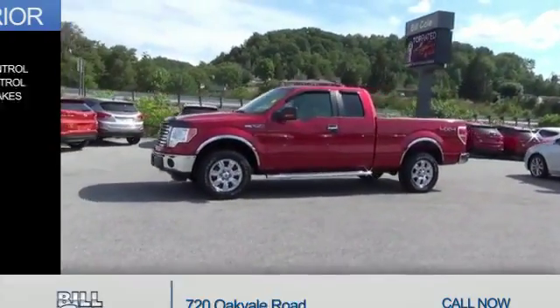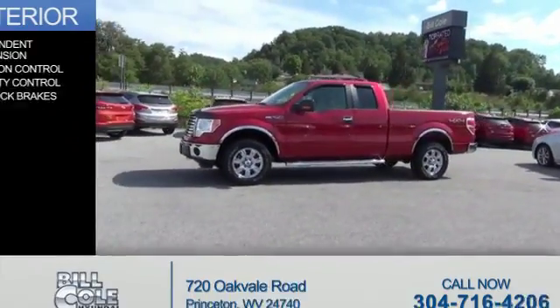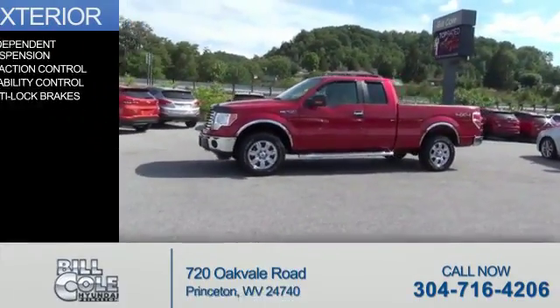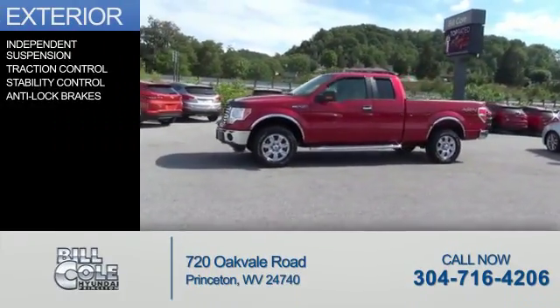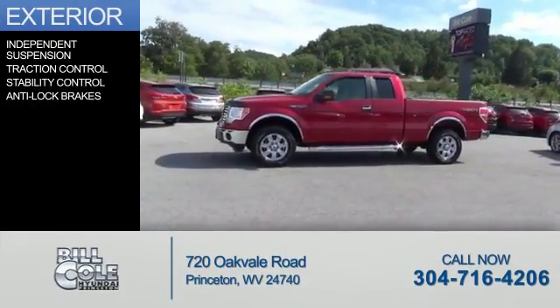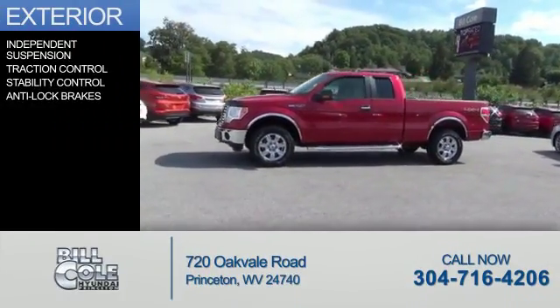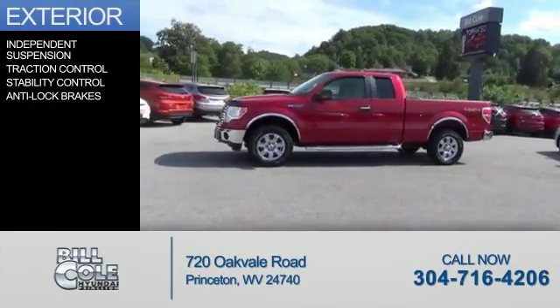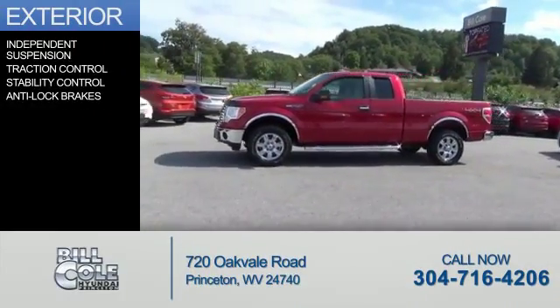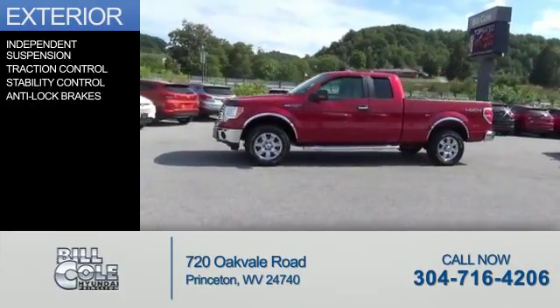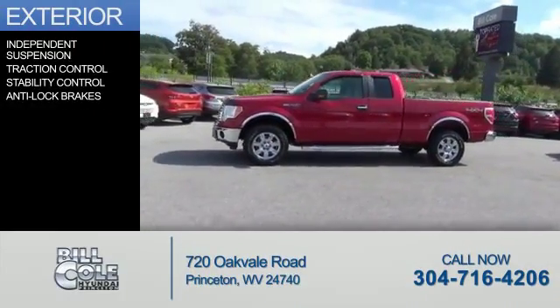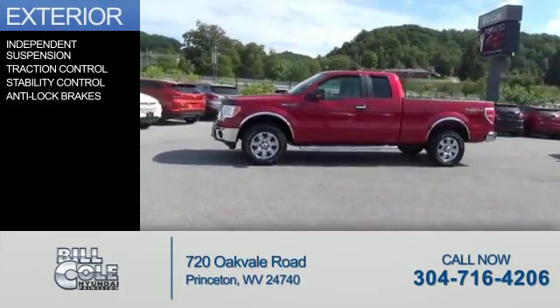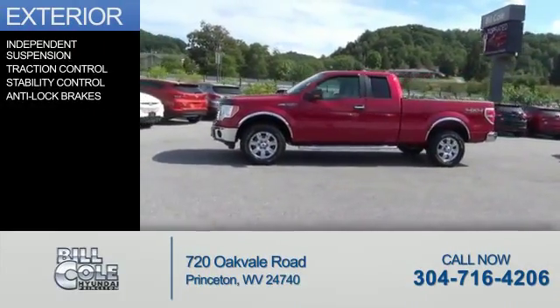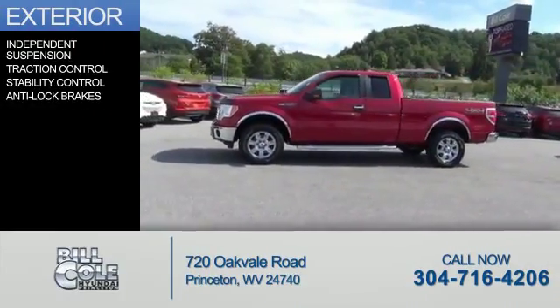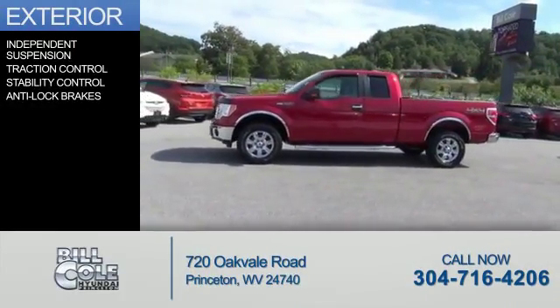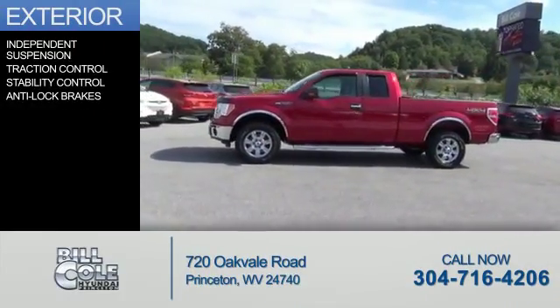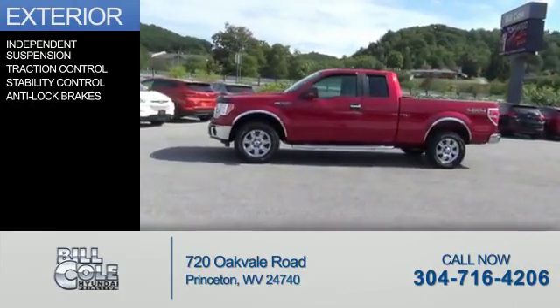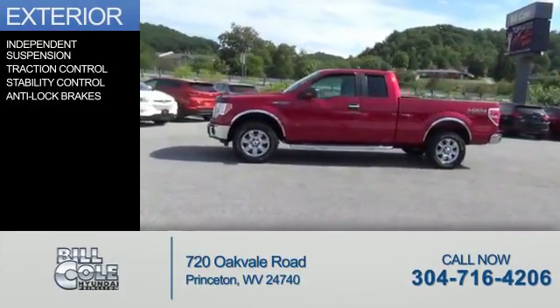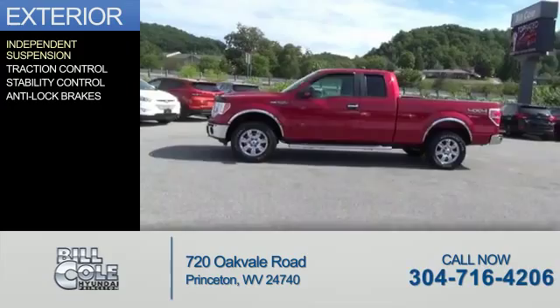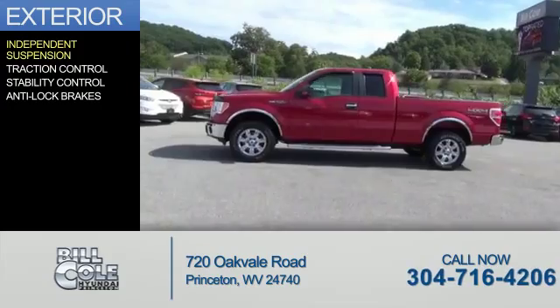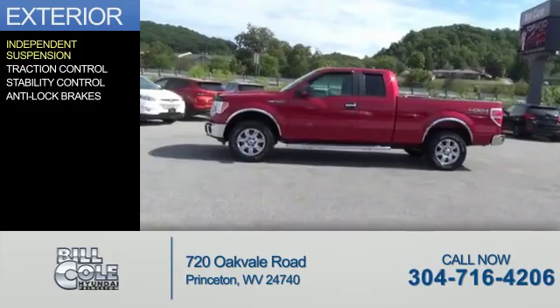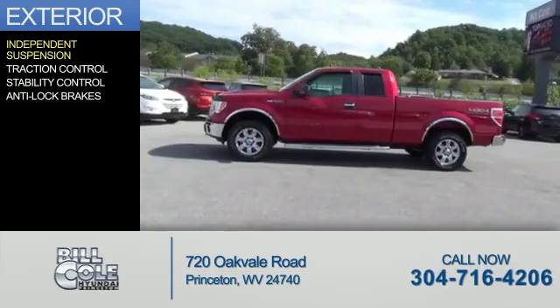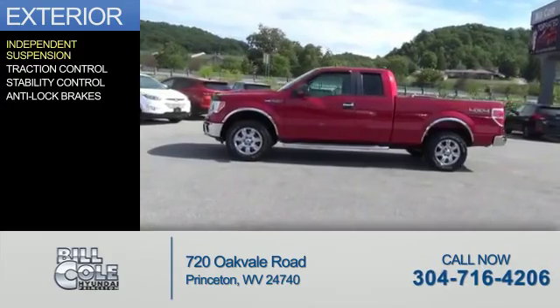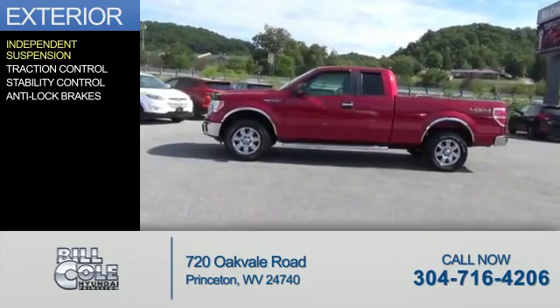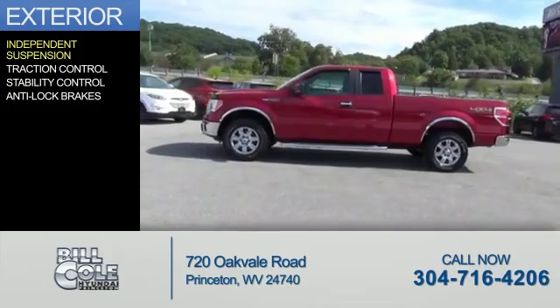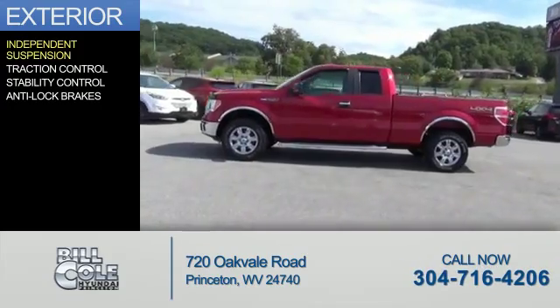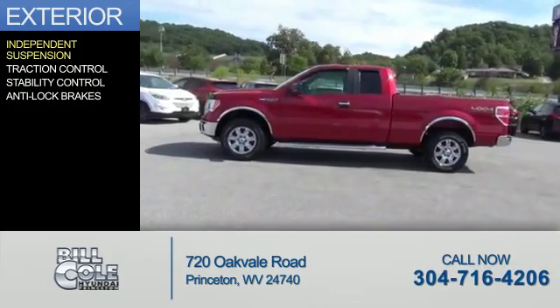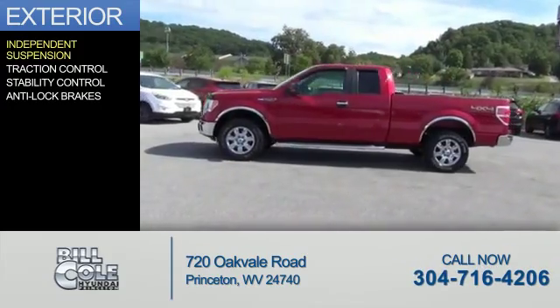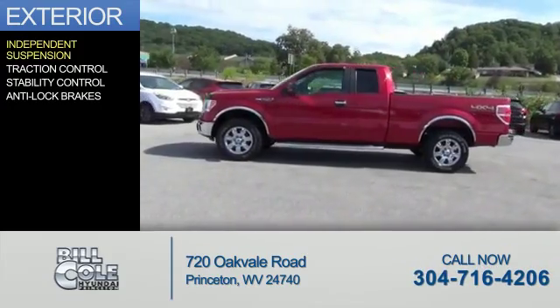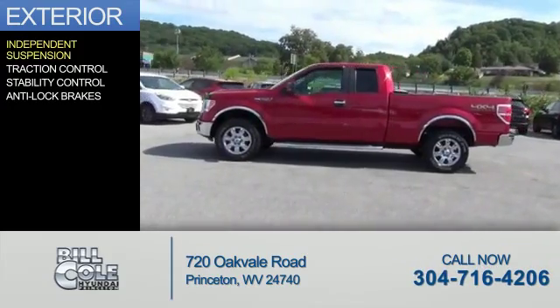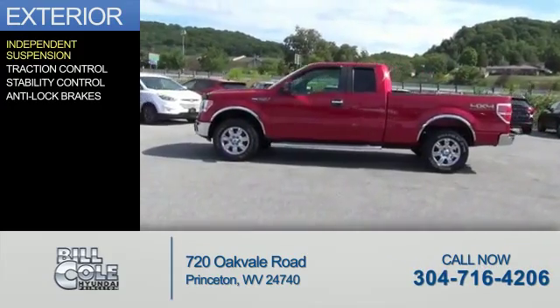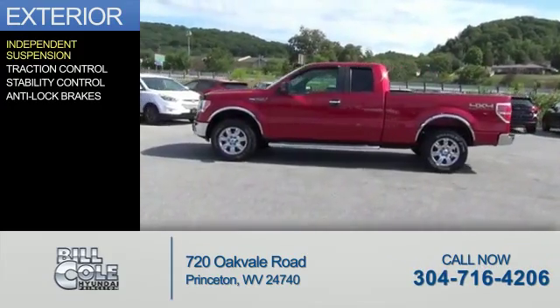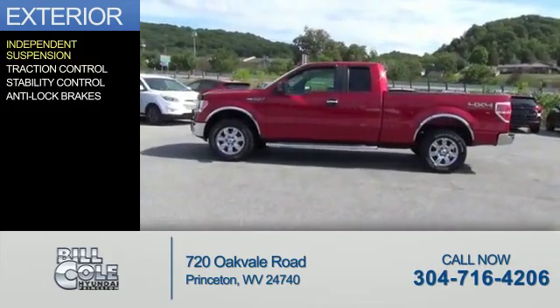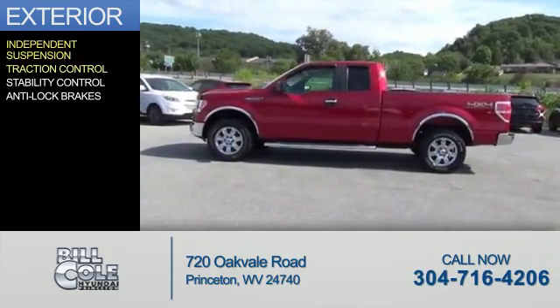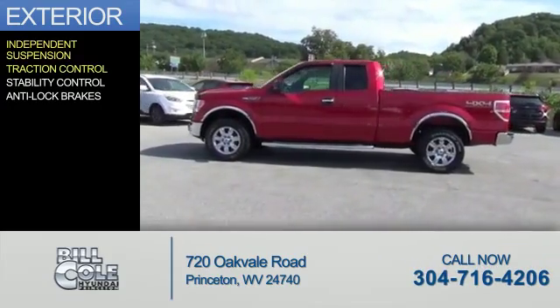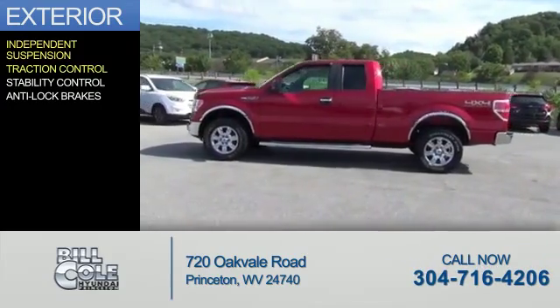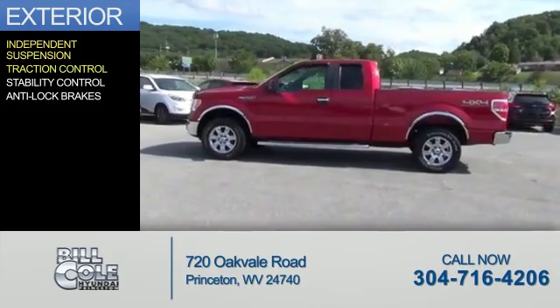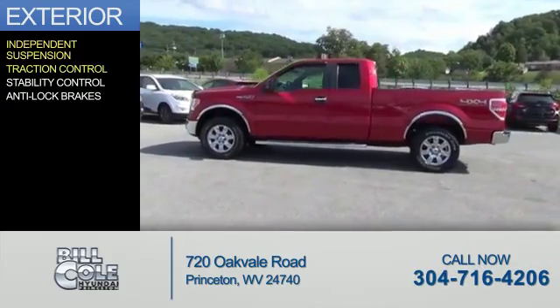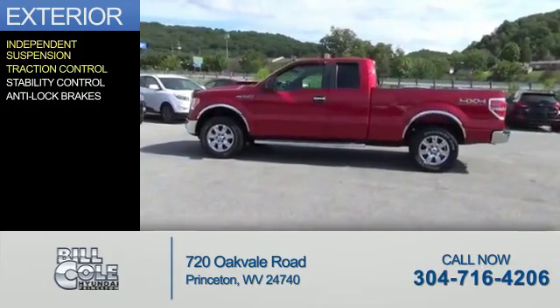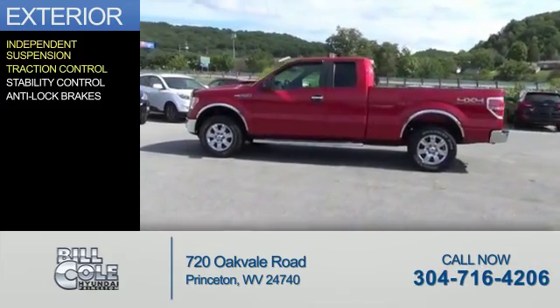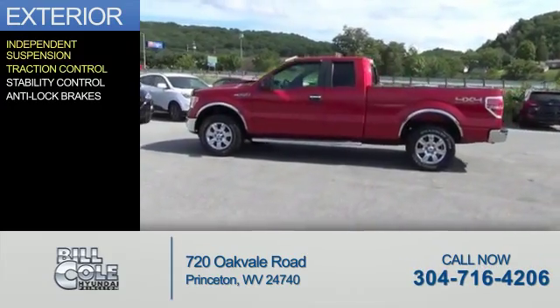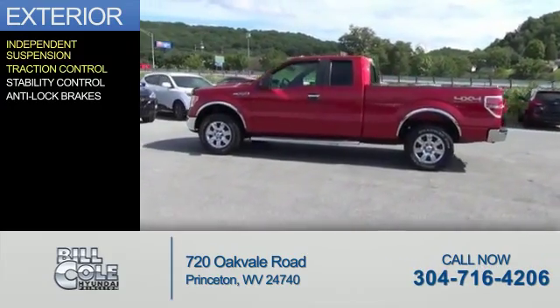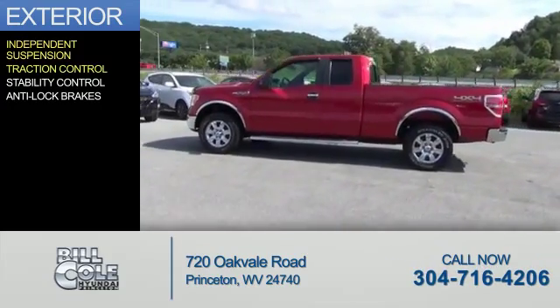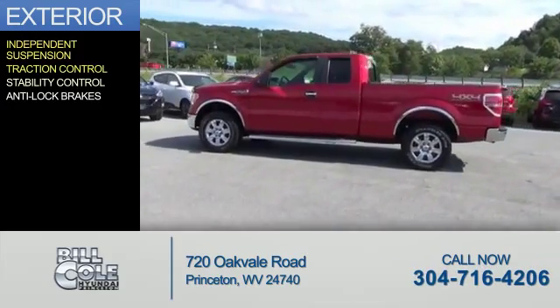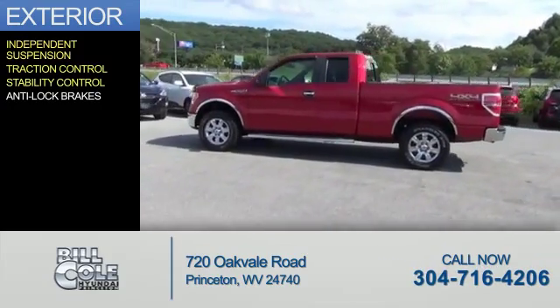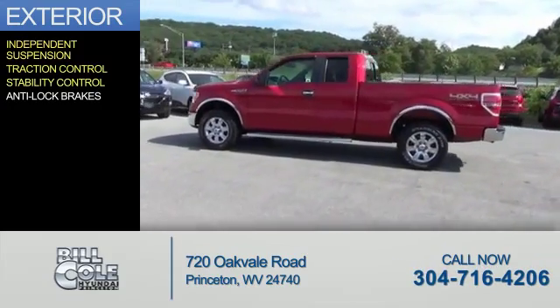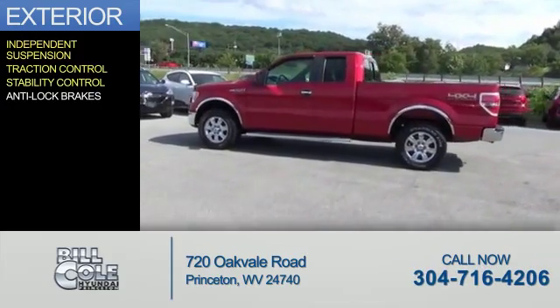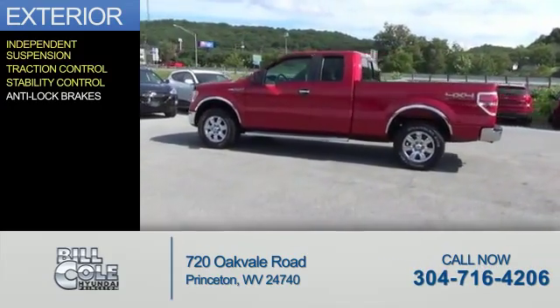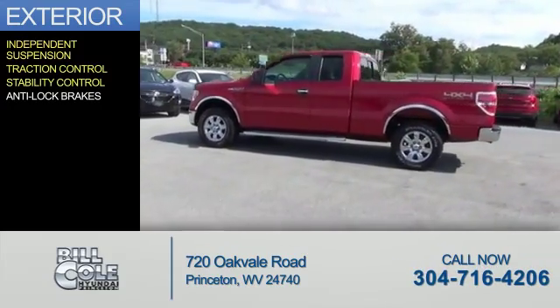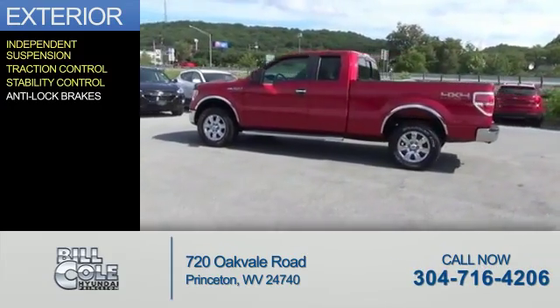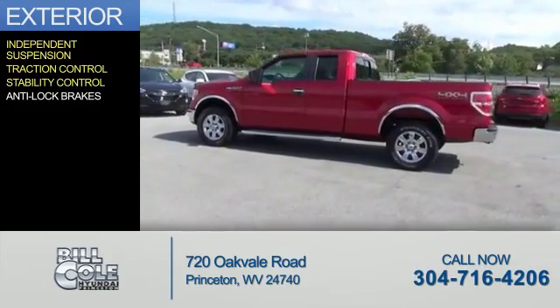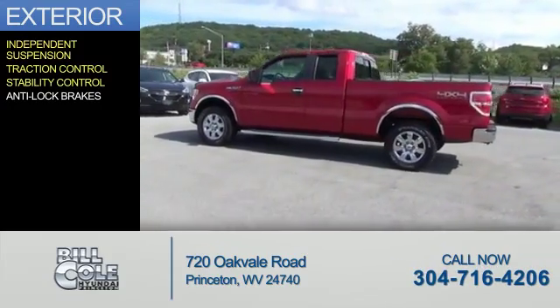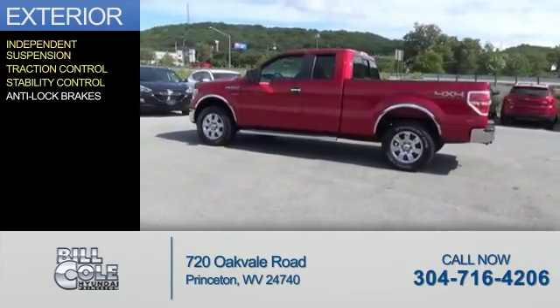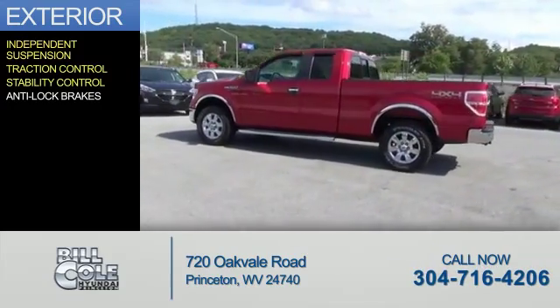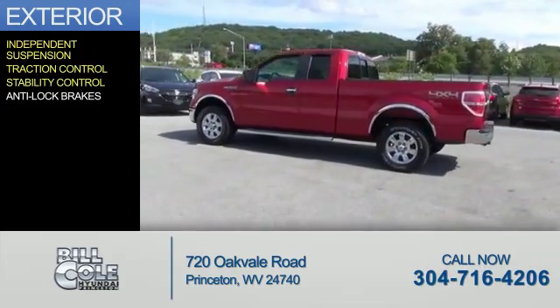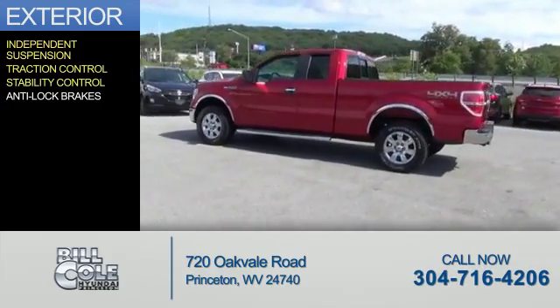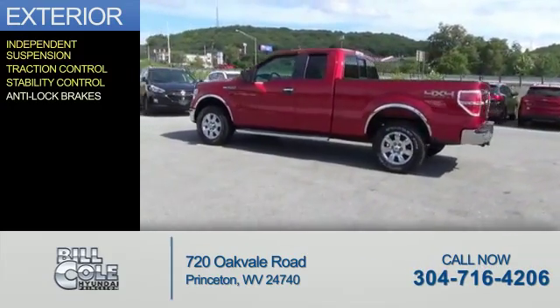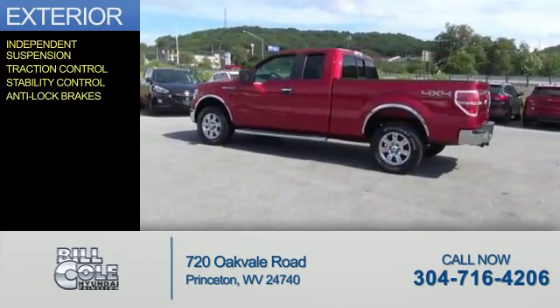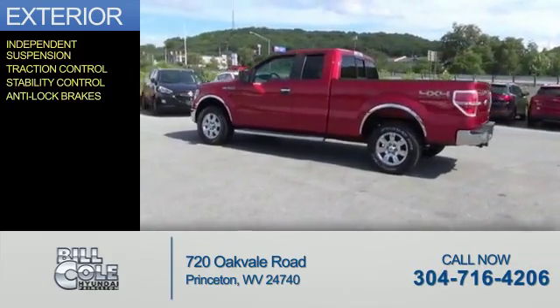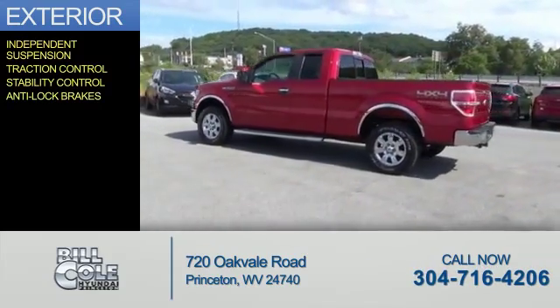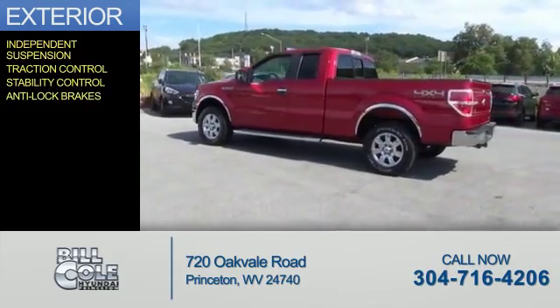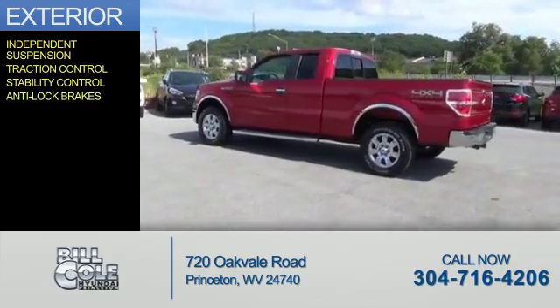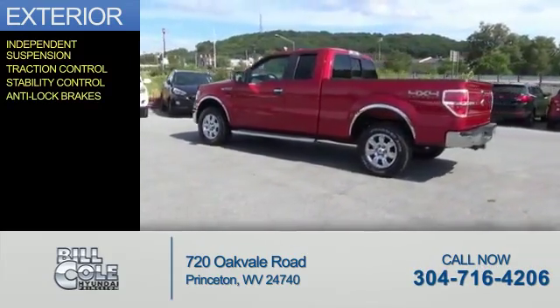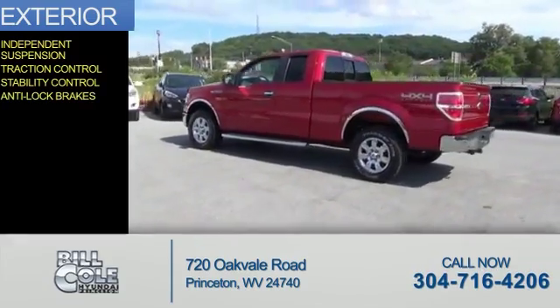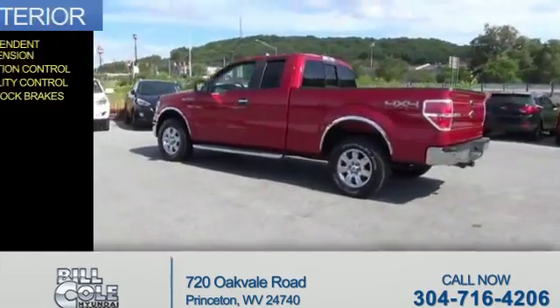The features include independent suspension, traction control, stability control, and anti-lock brakes.